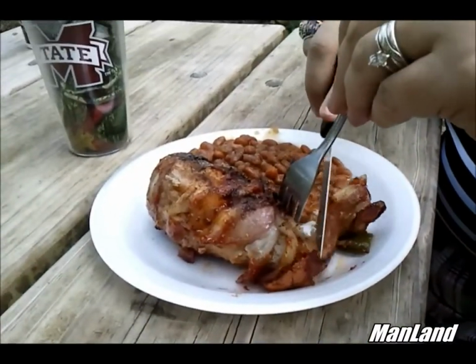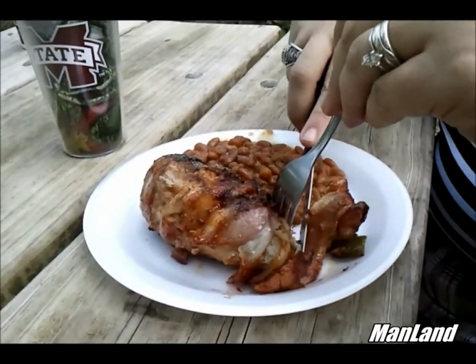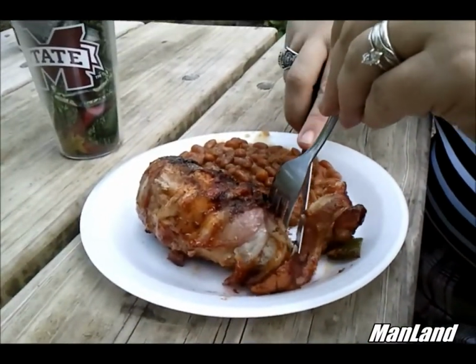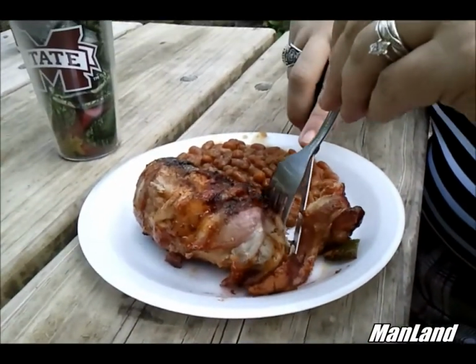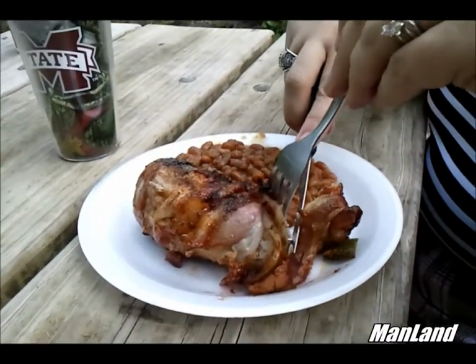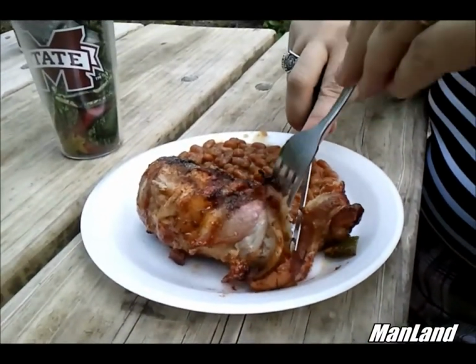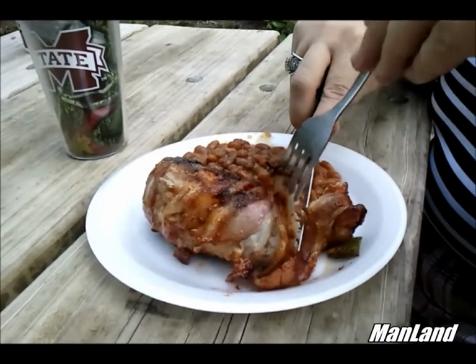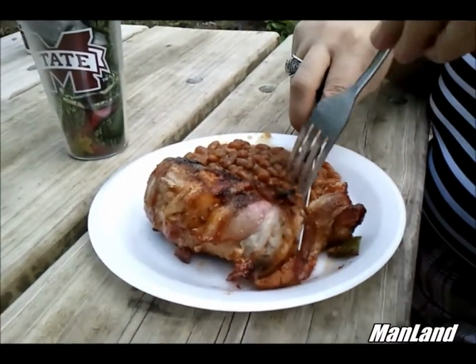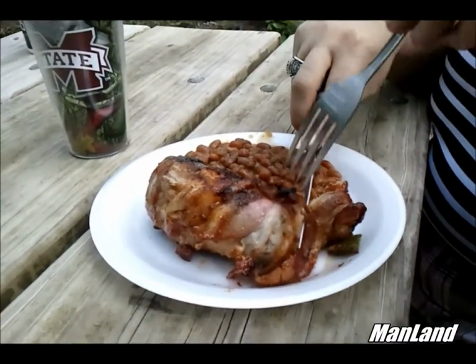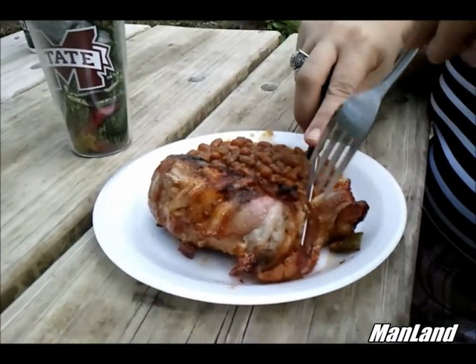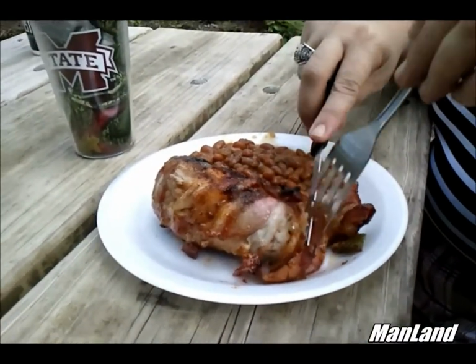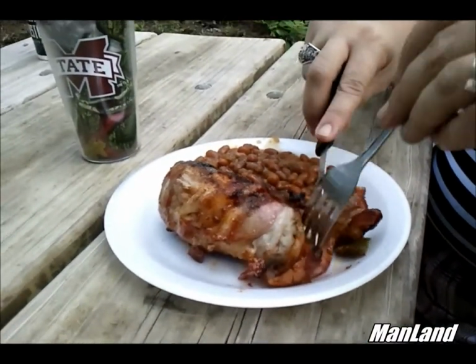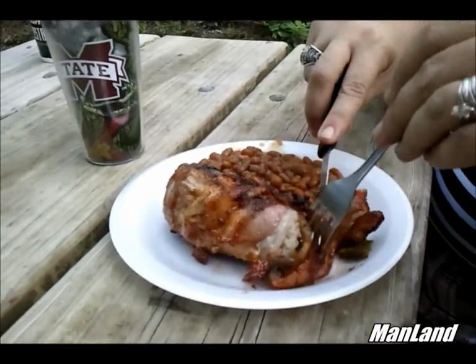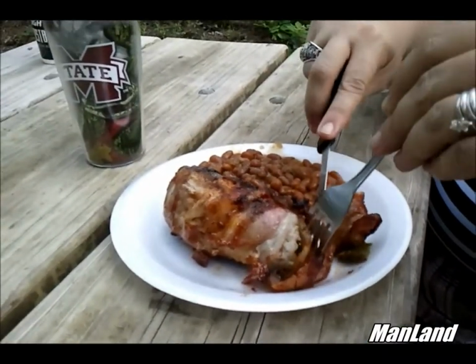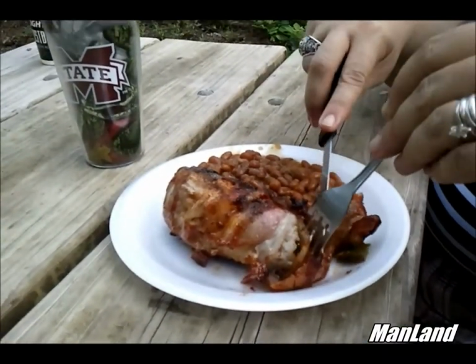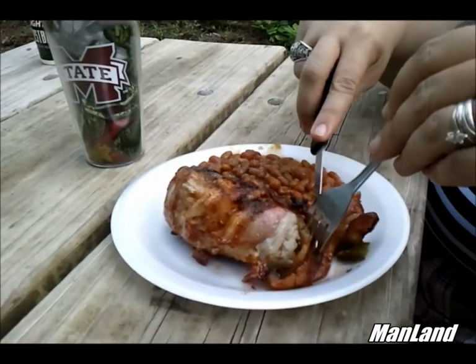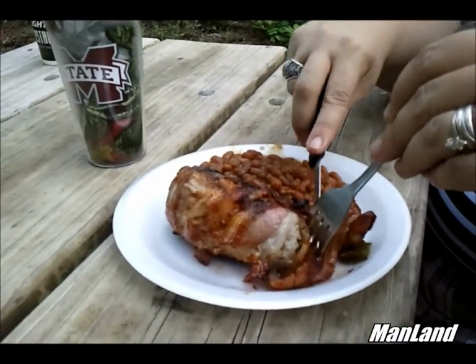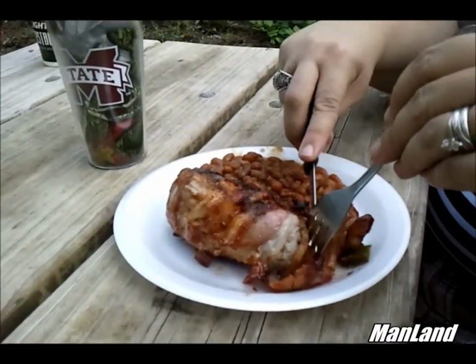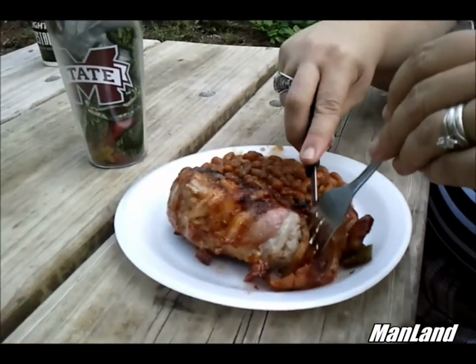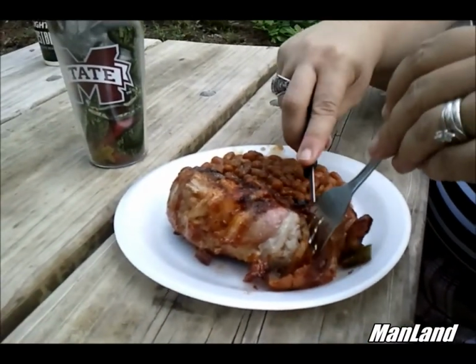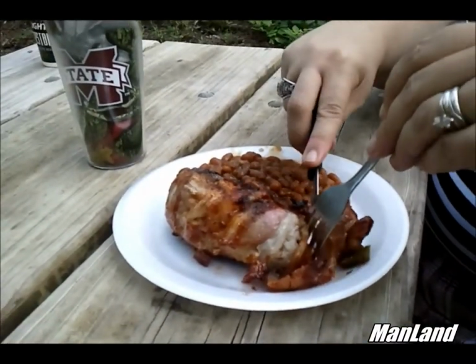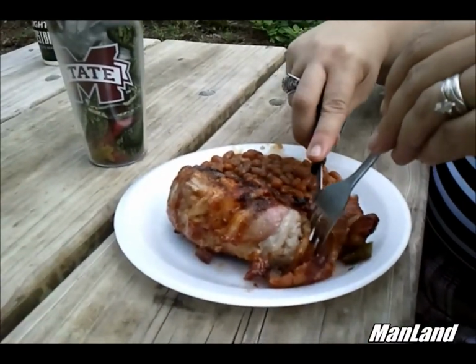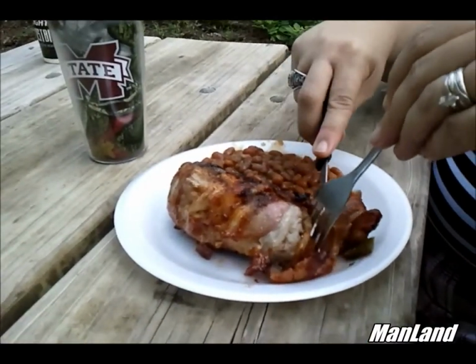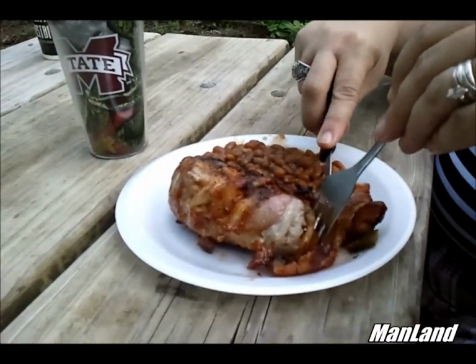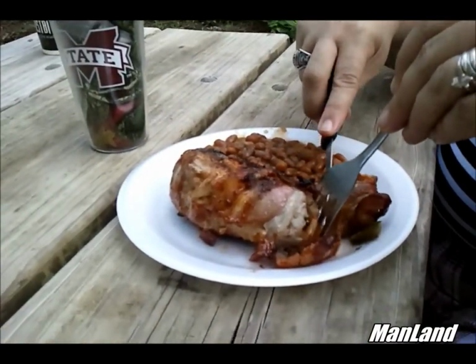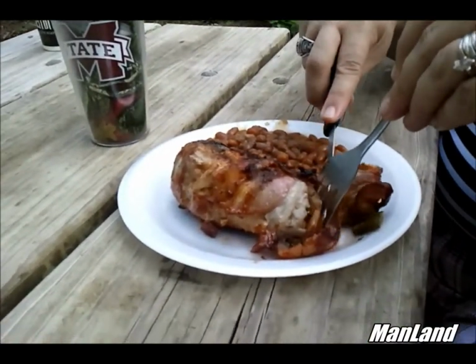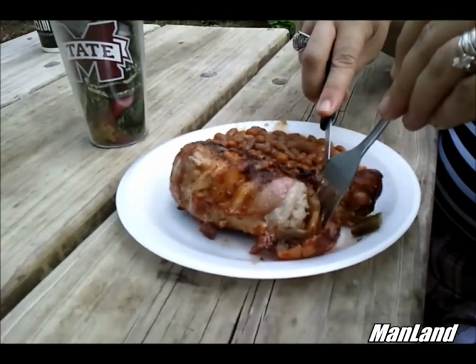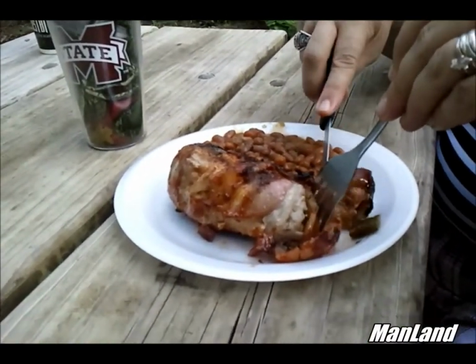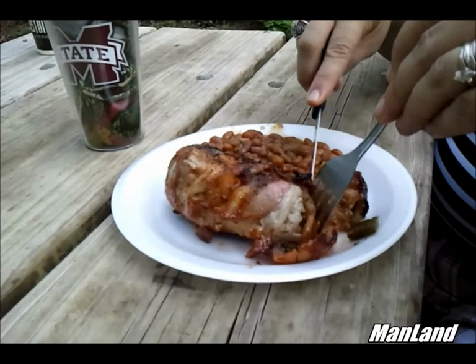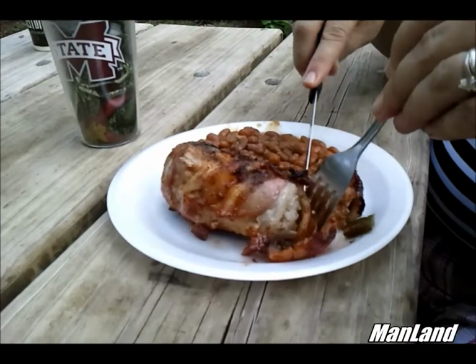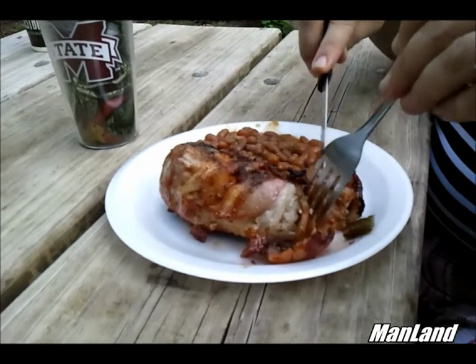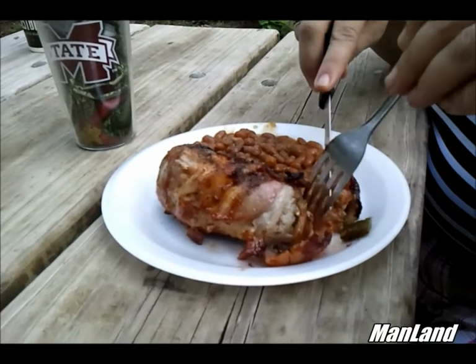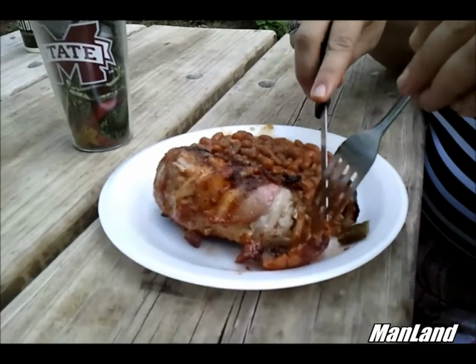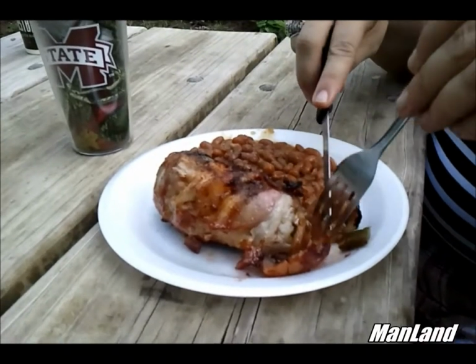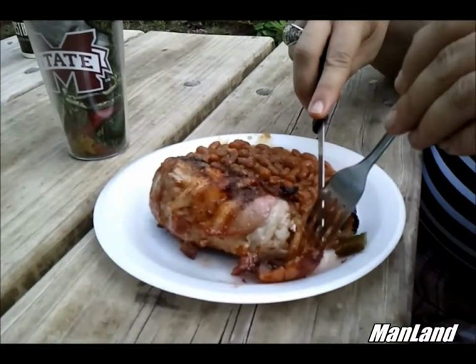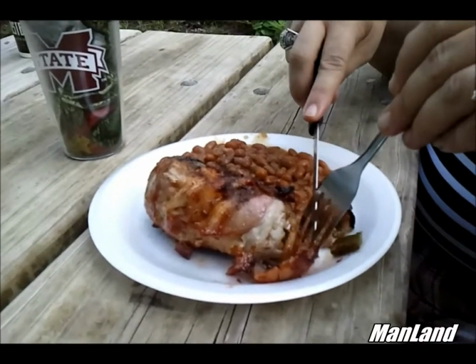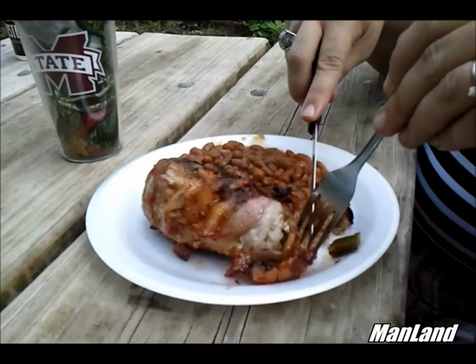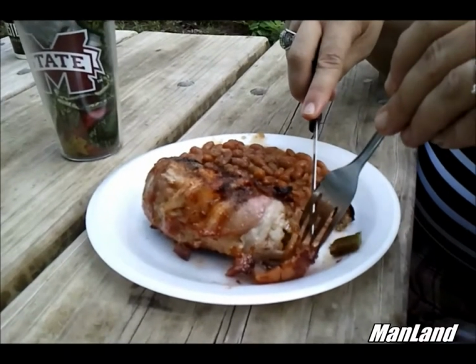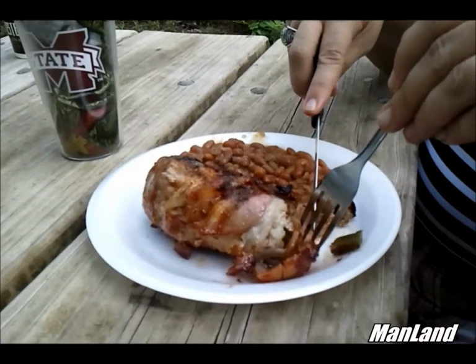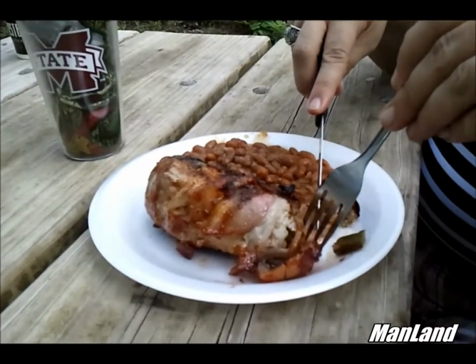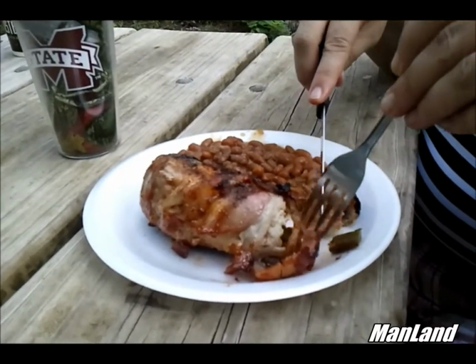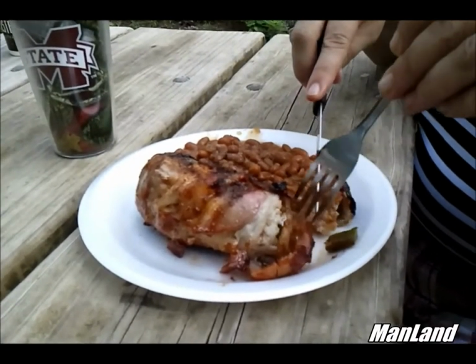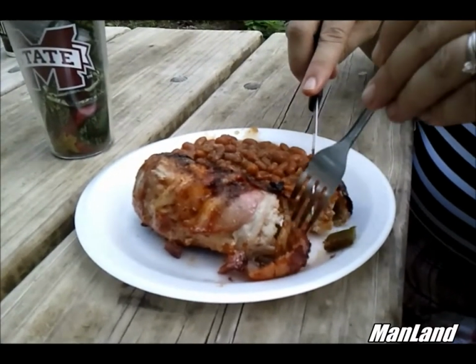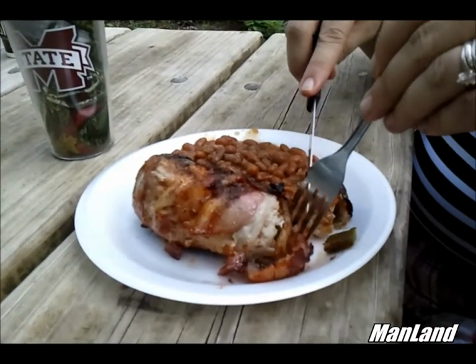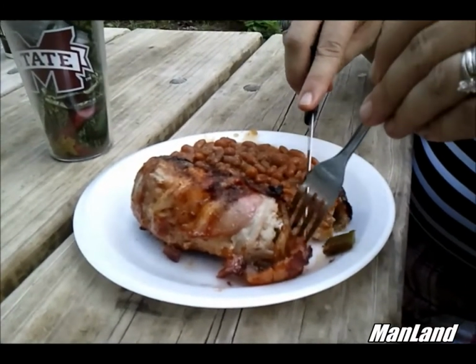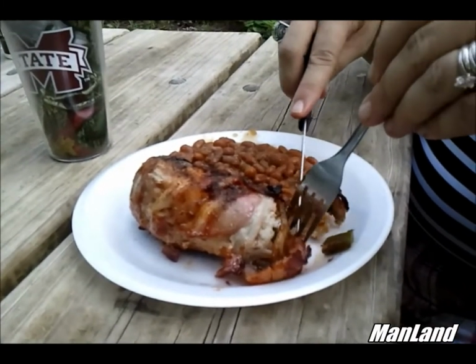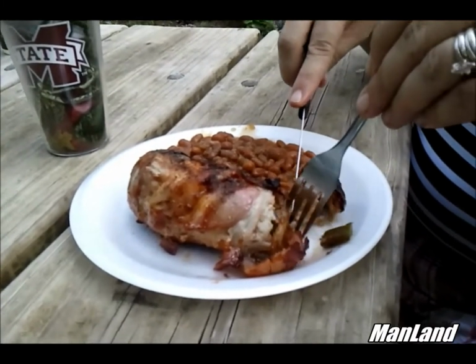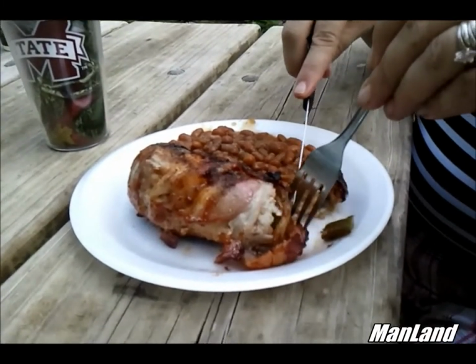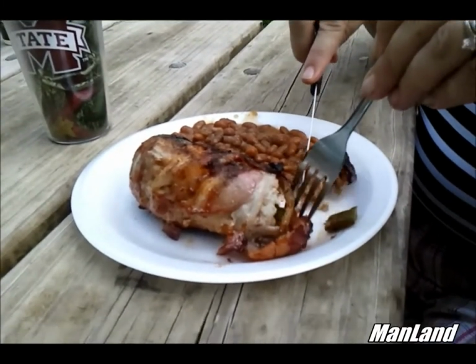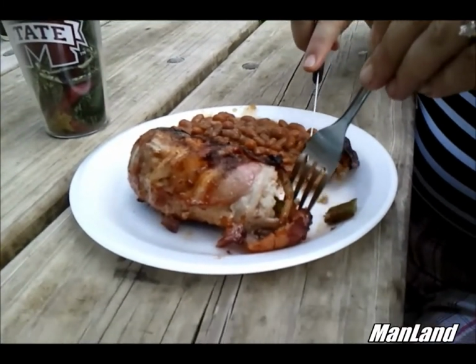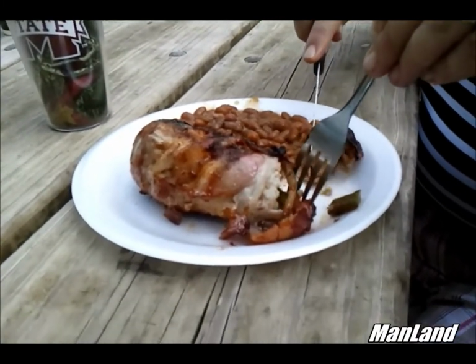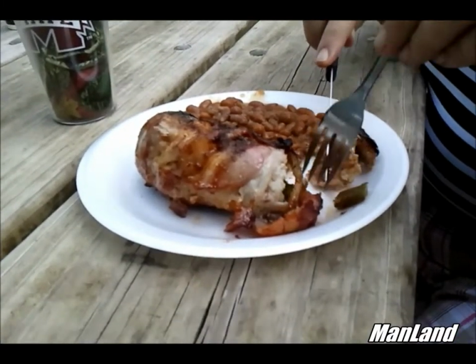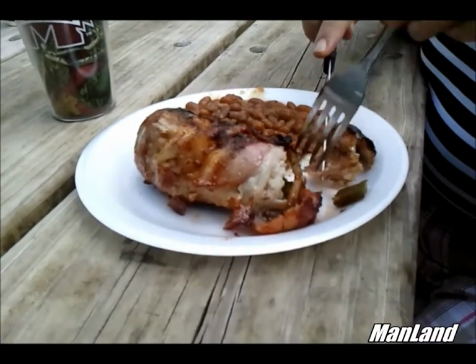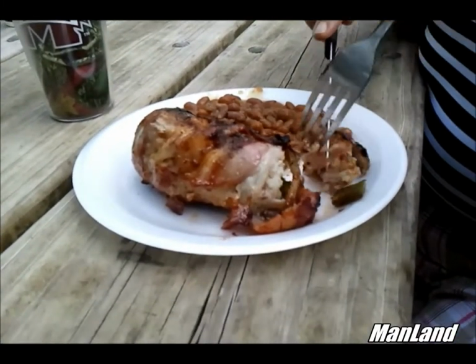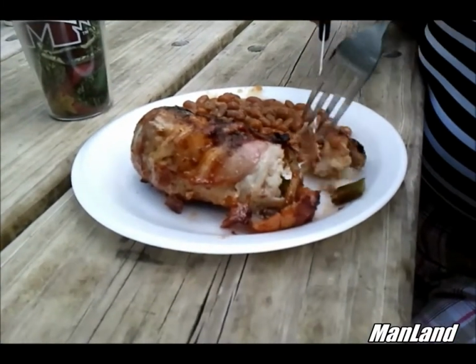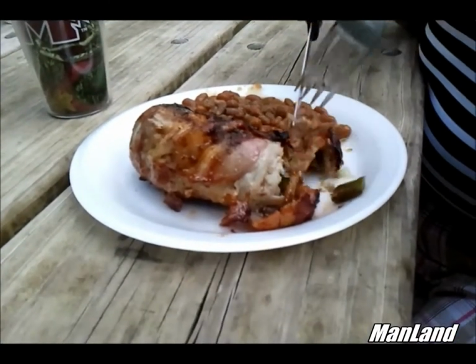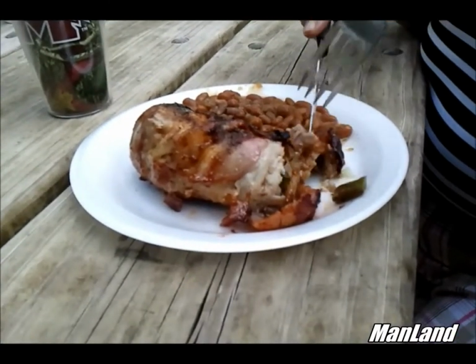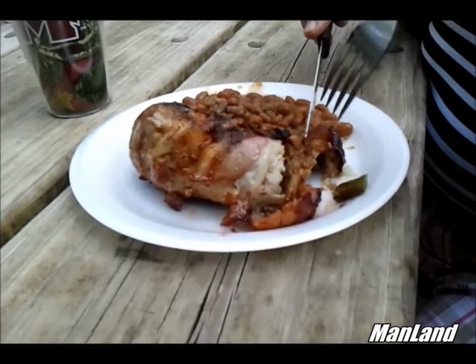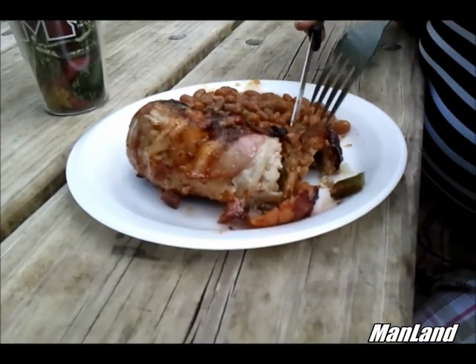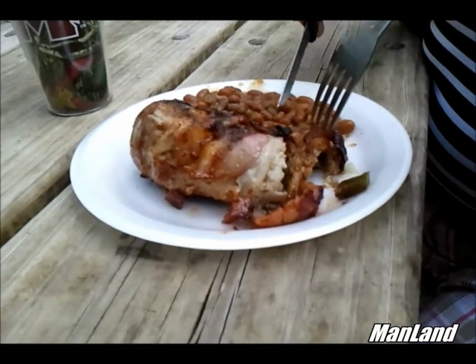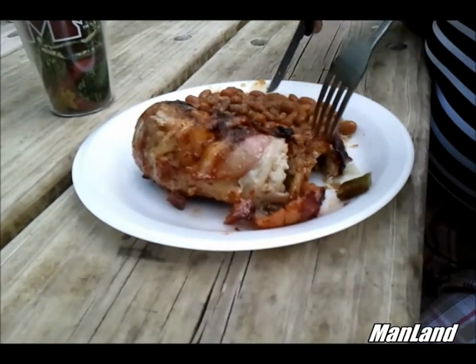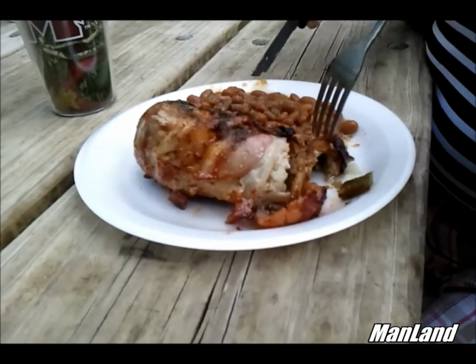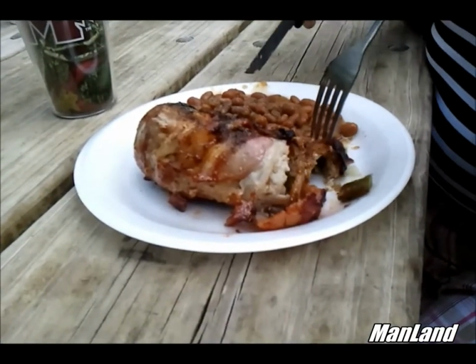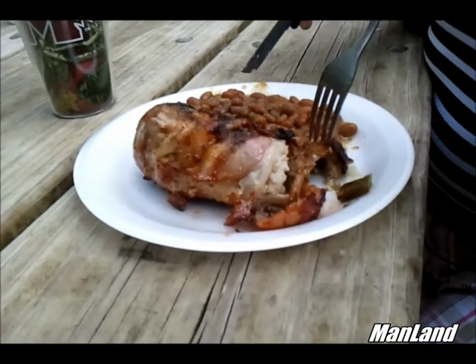There it goes. We're showing her cutting into her meal here.